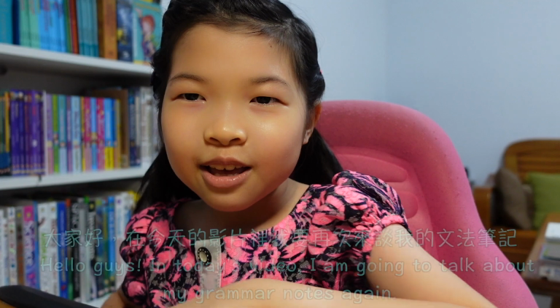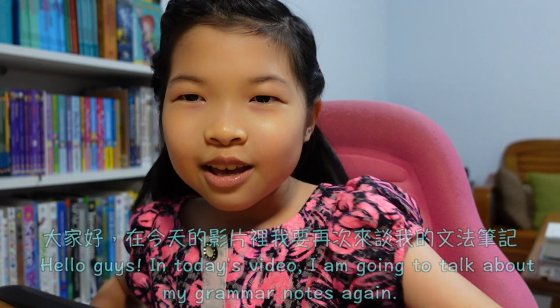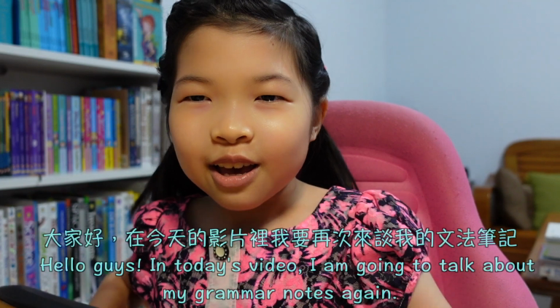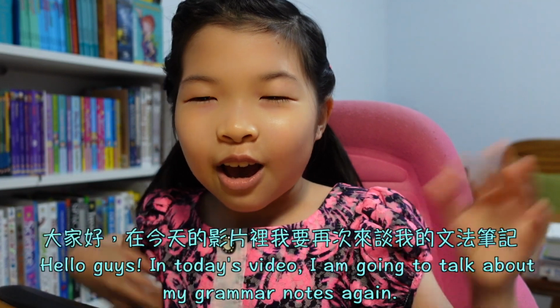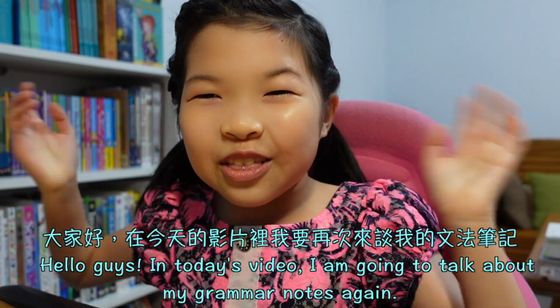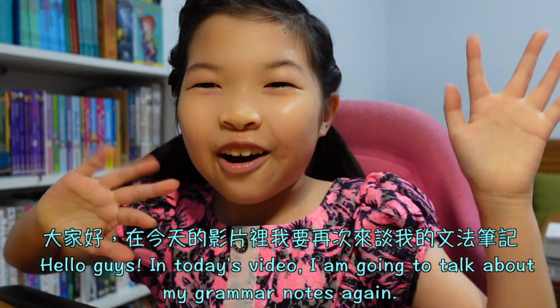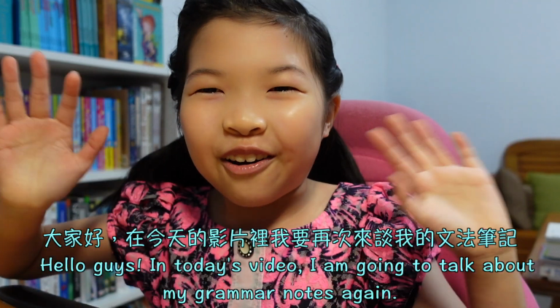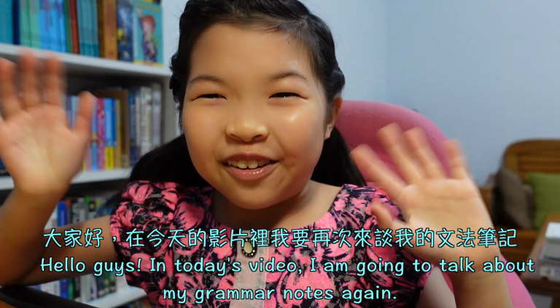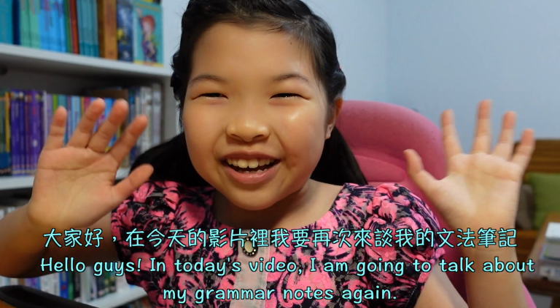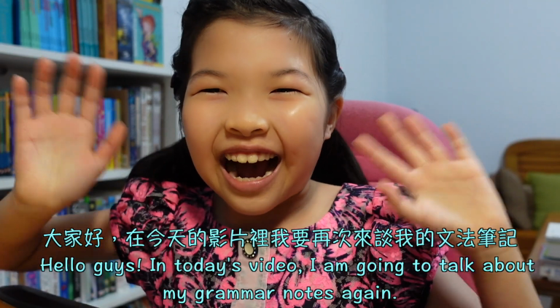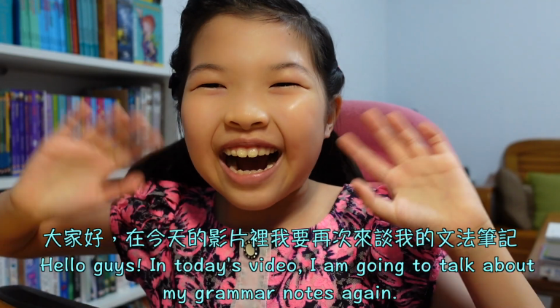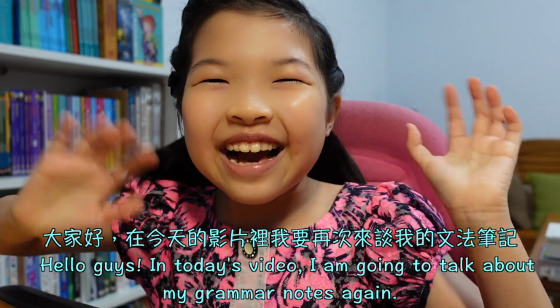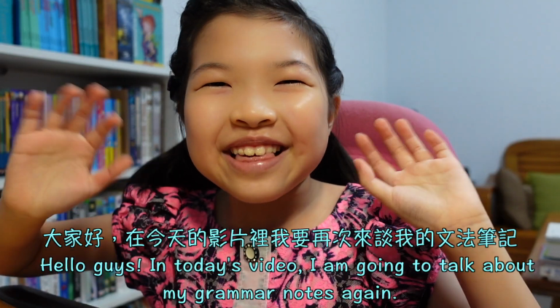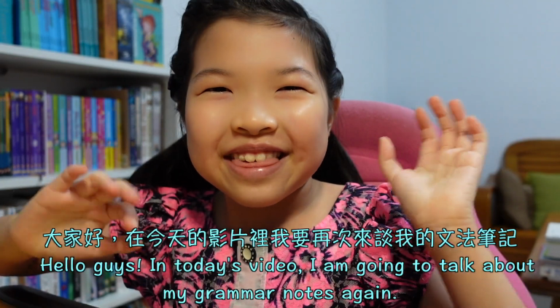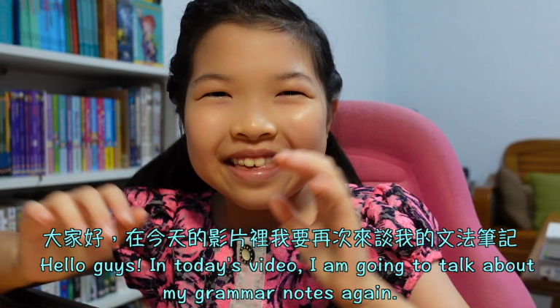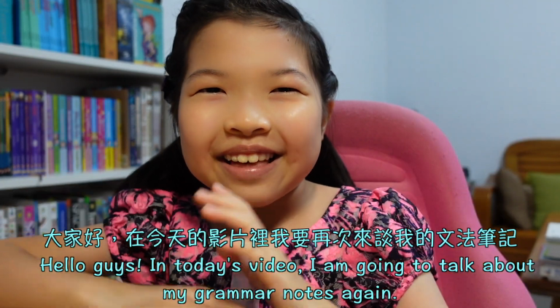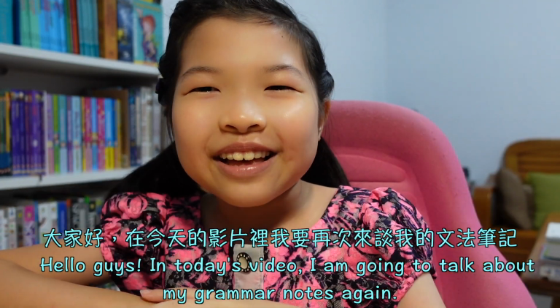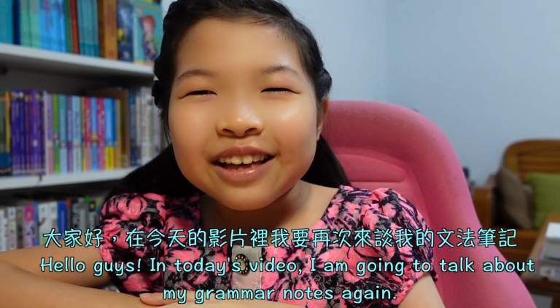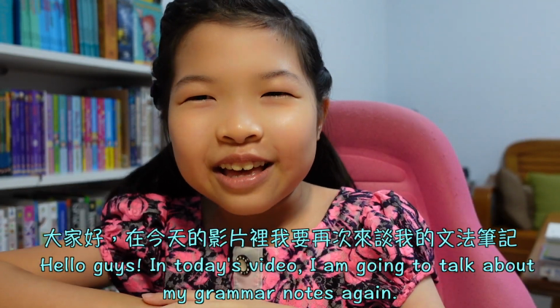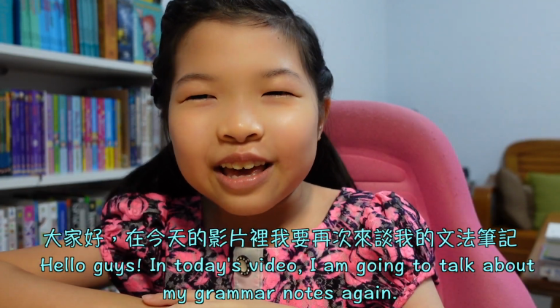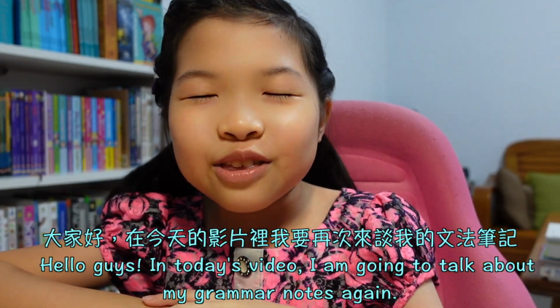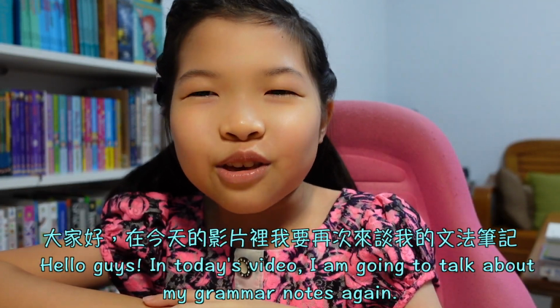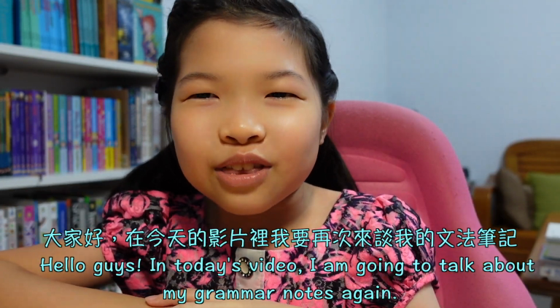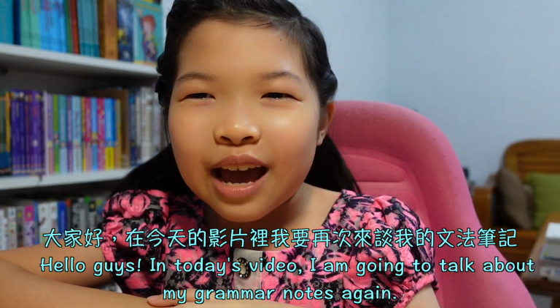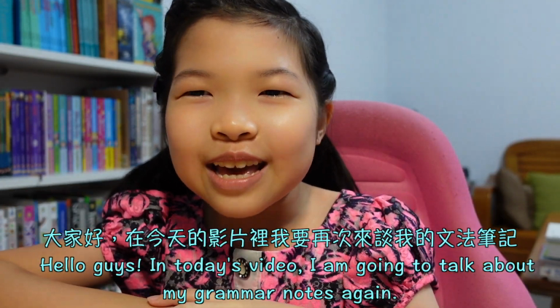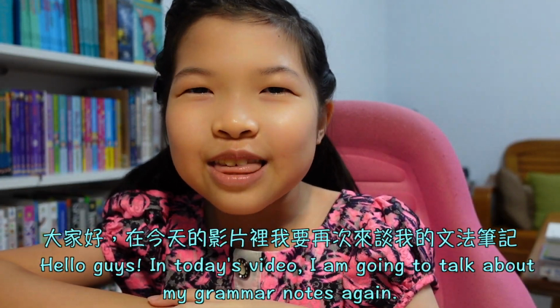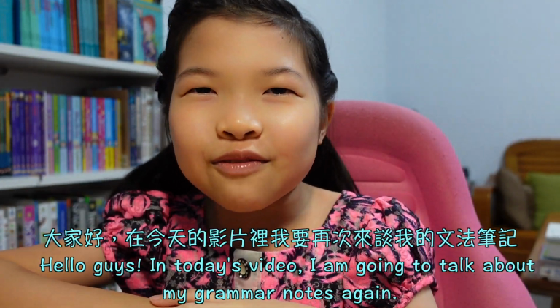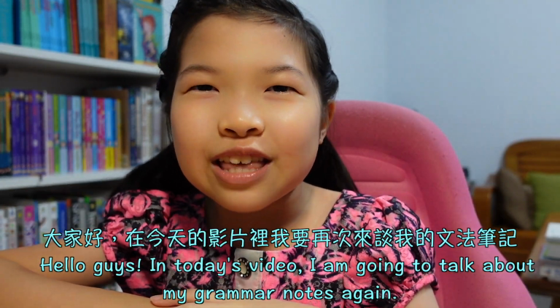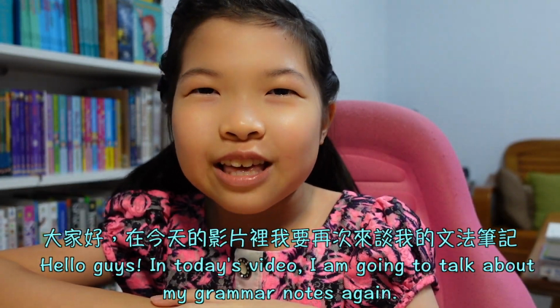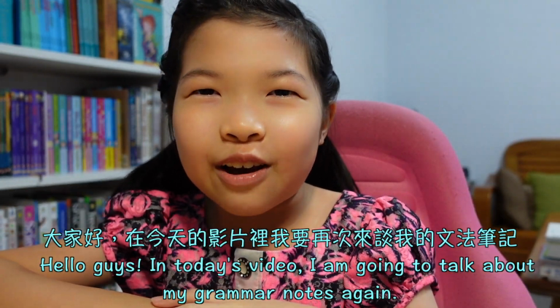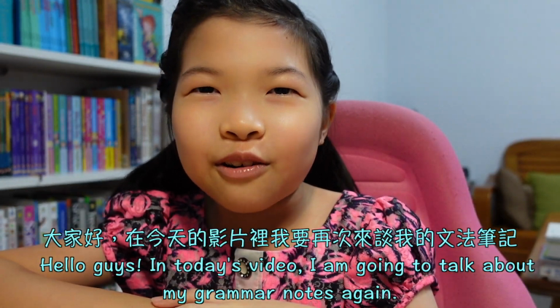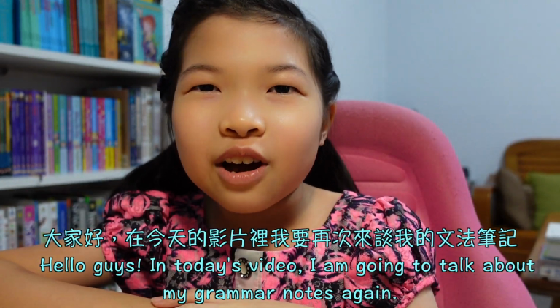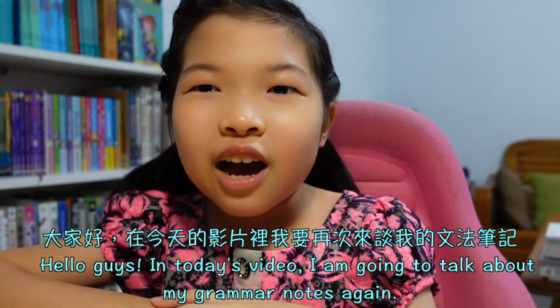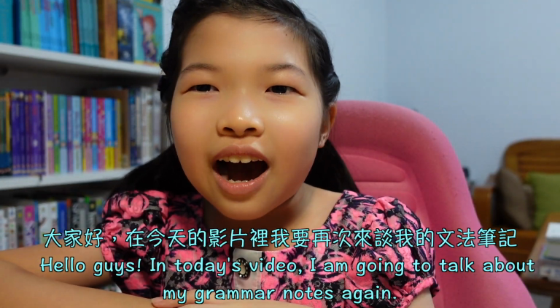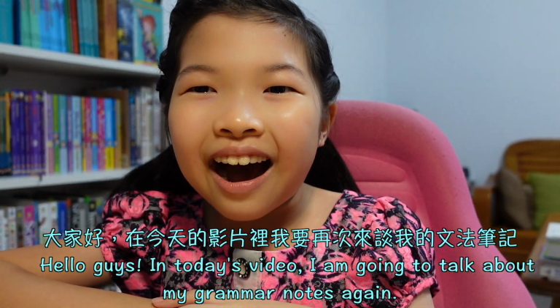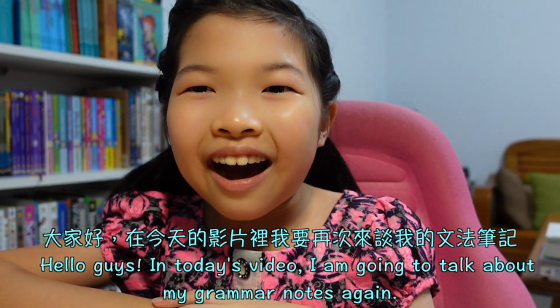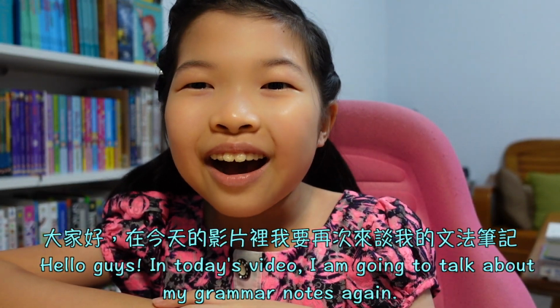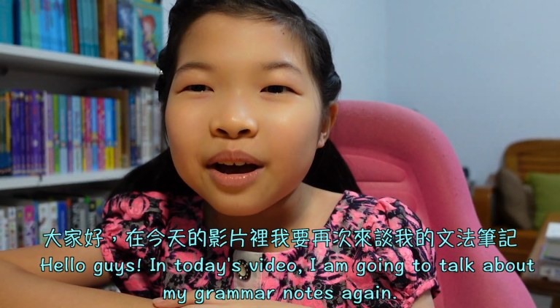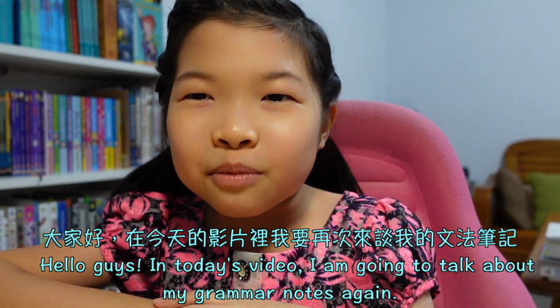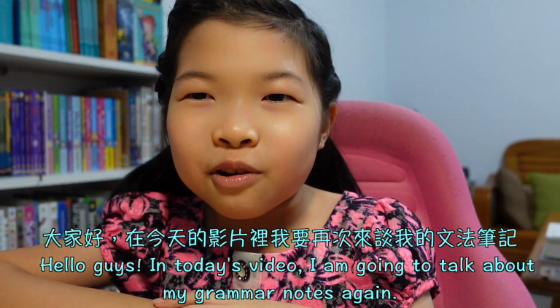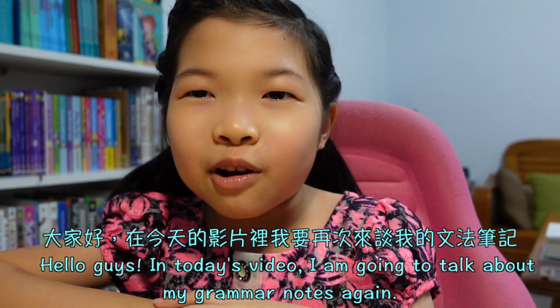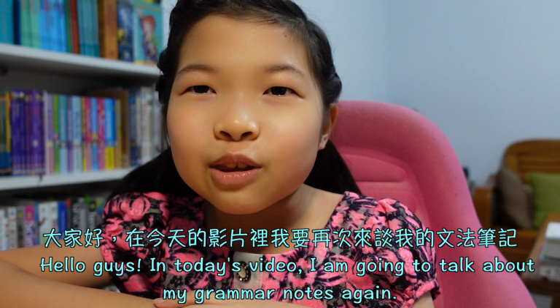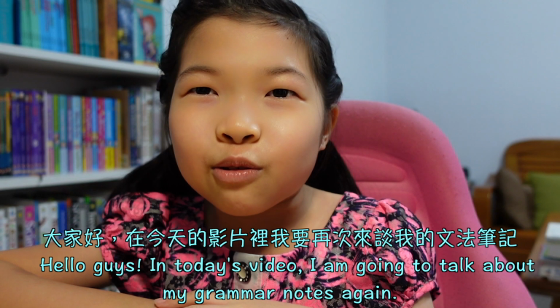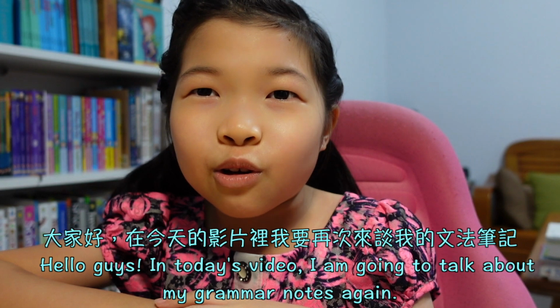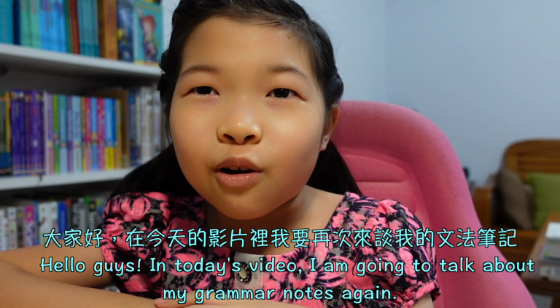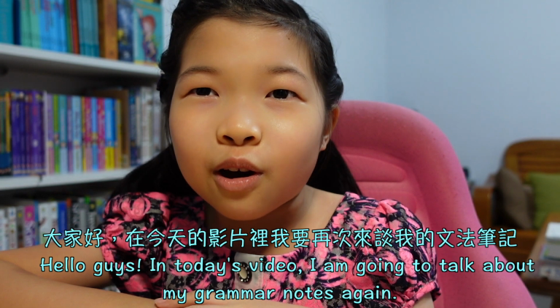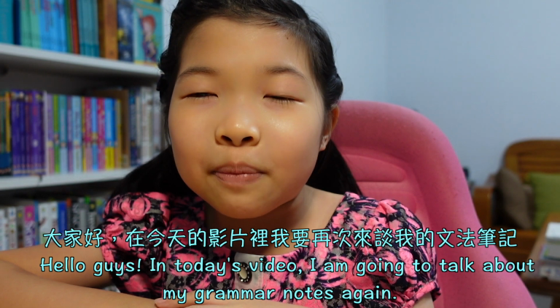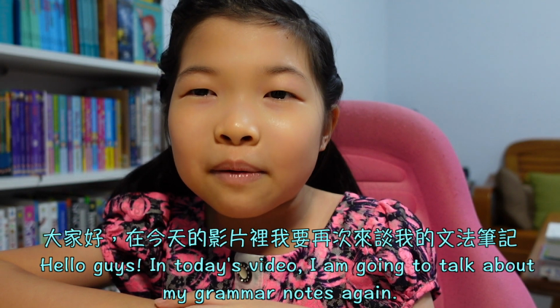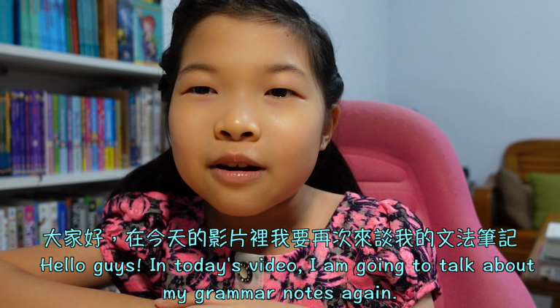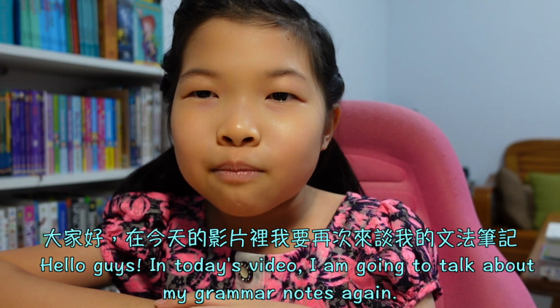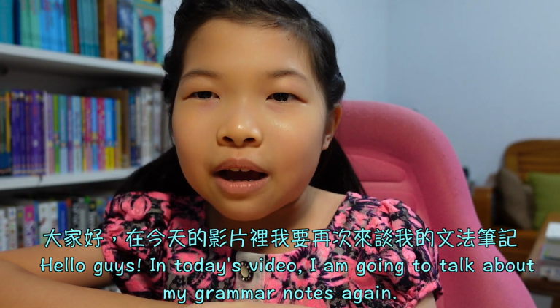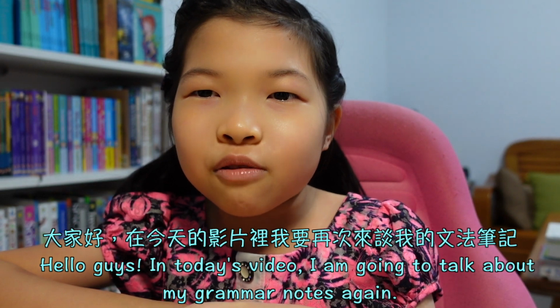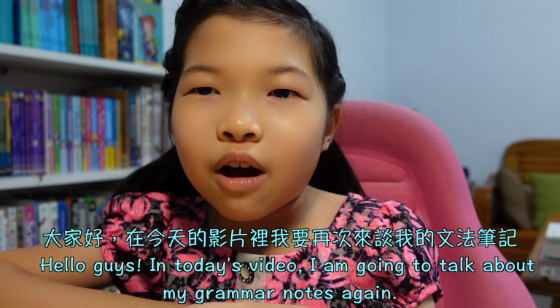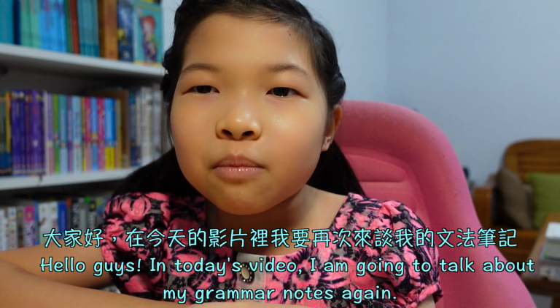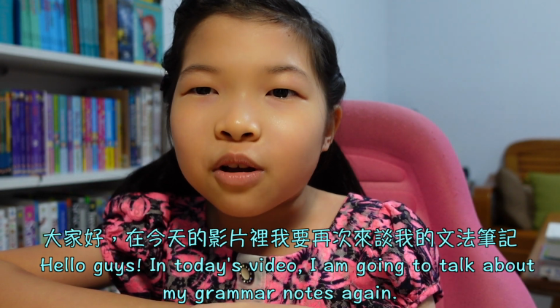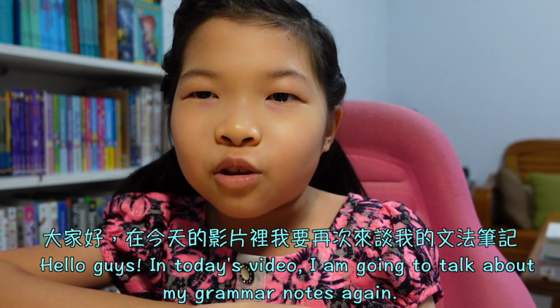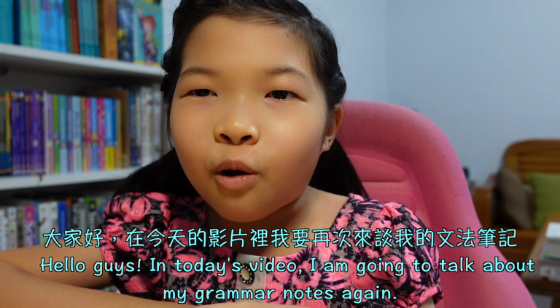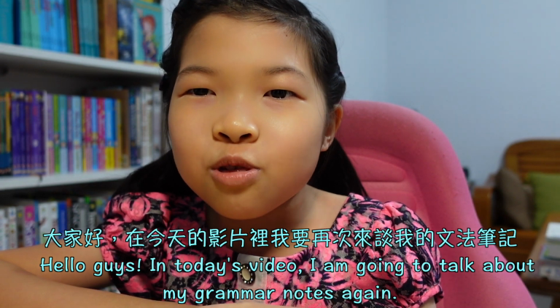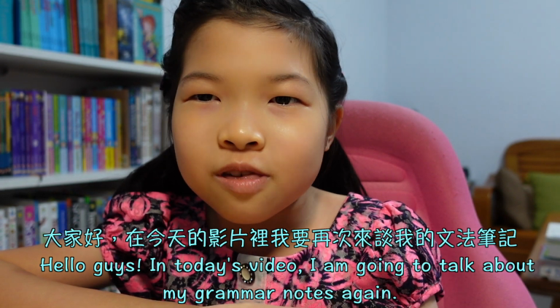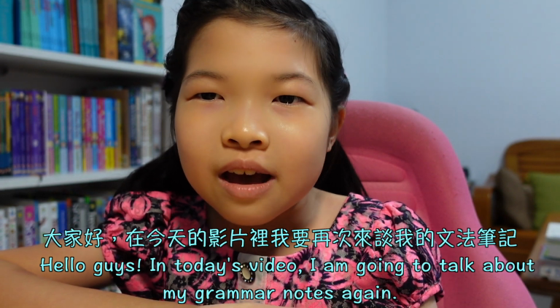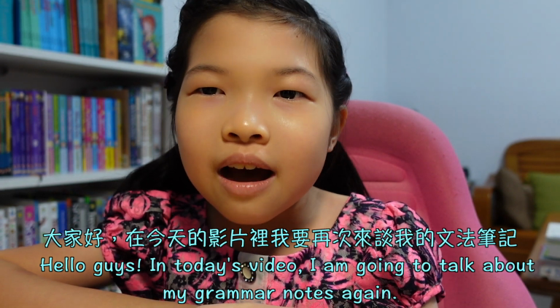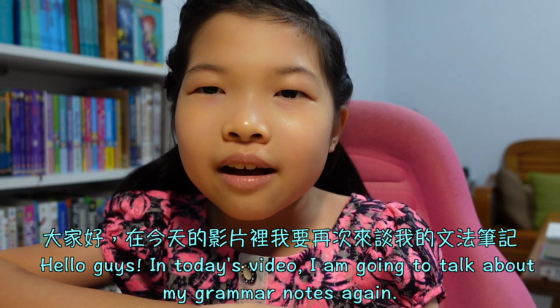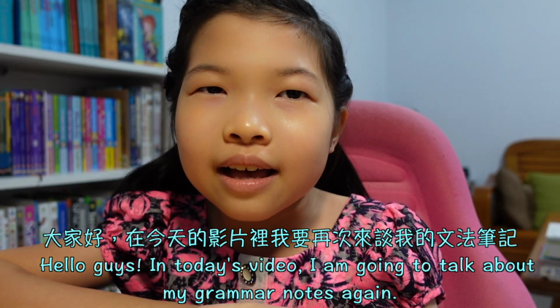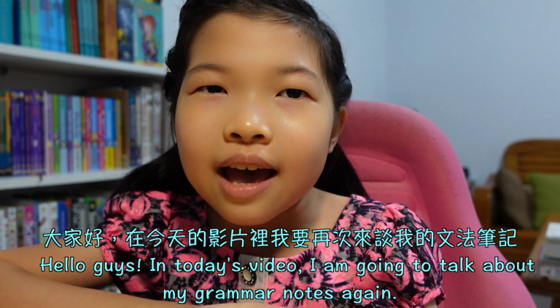Hello, guys! In today's video, I'm going to talk about my grammar notes again.